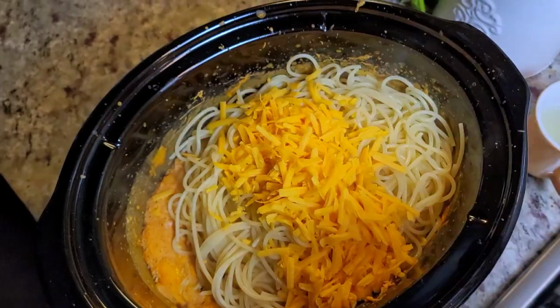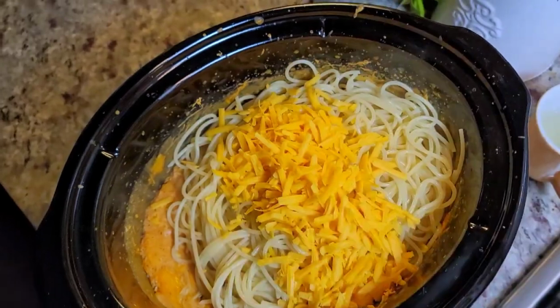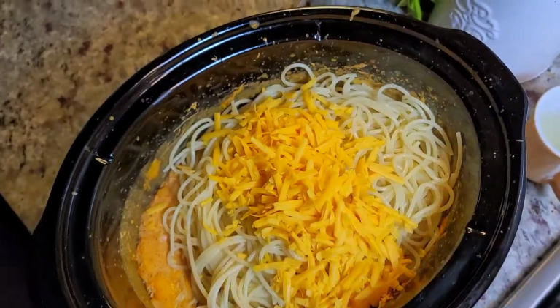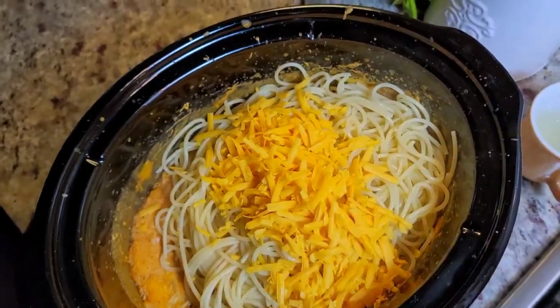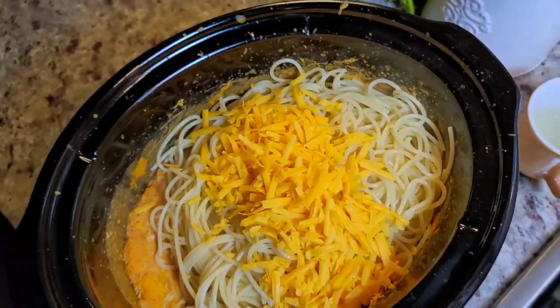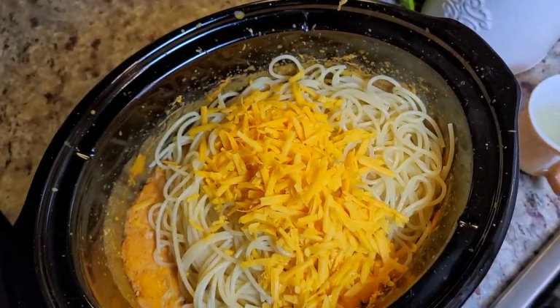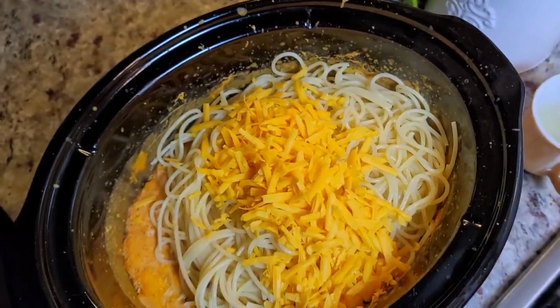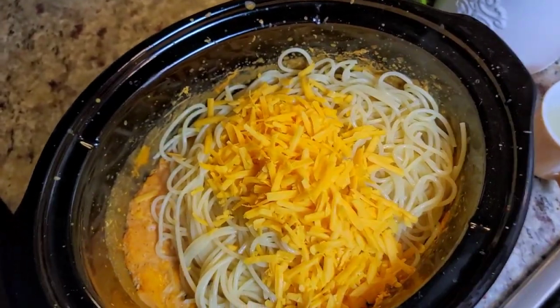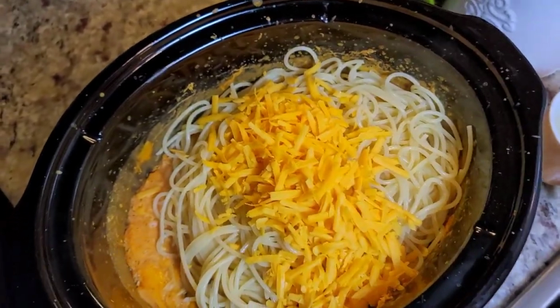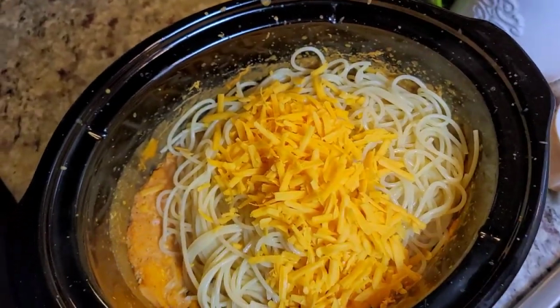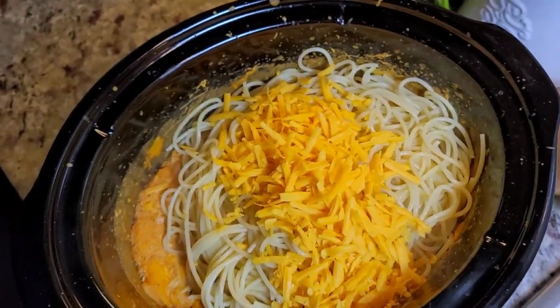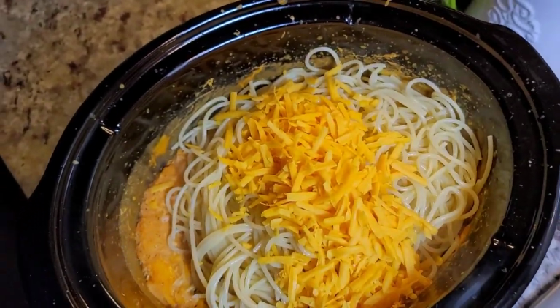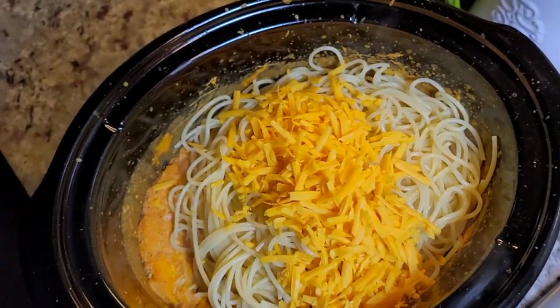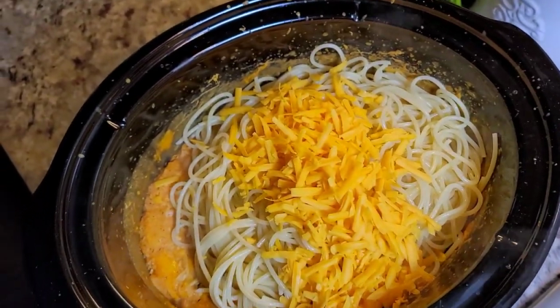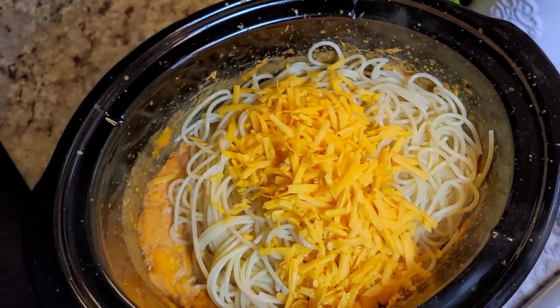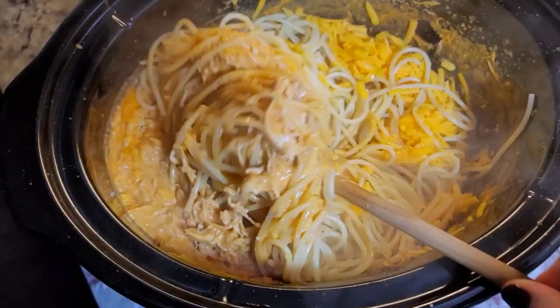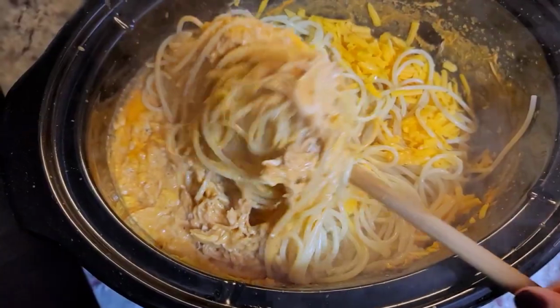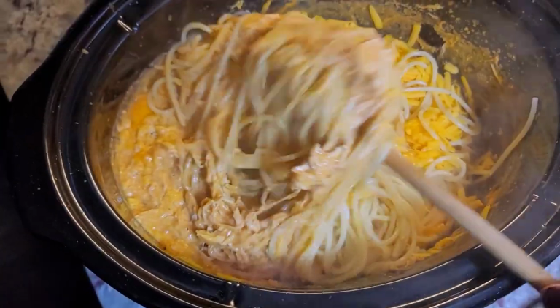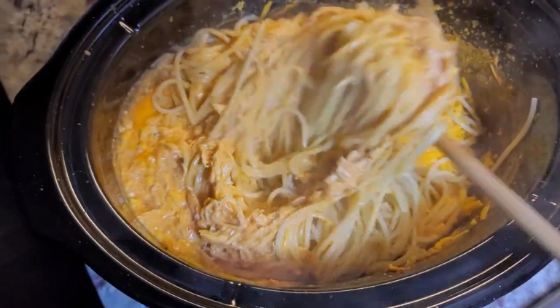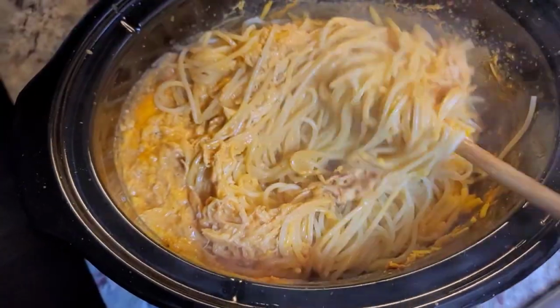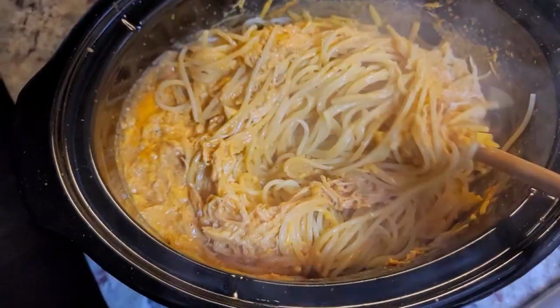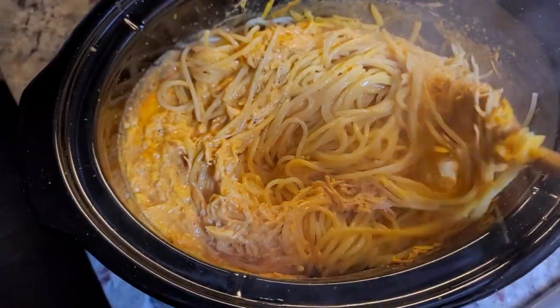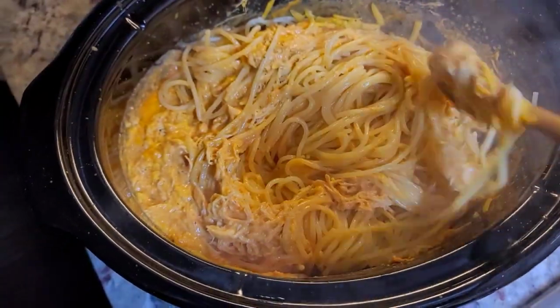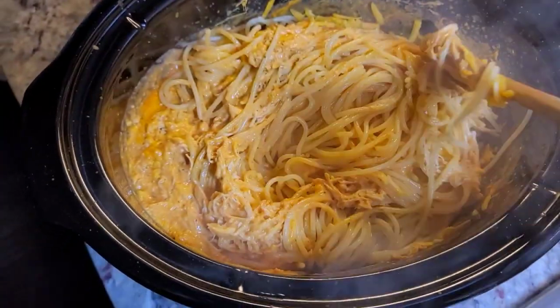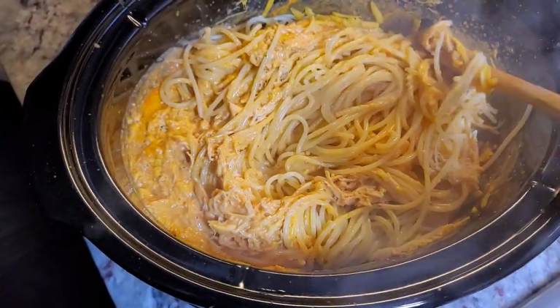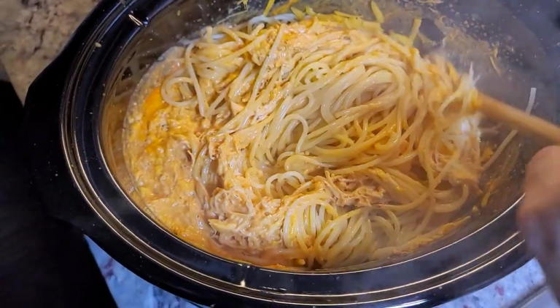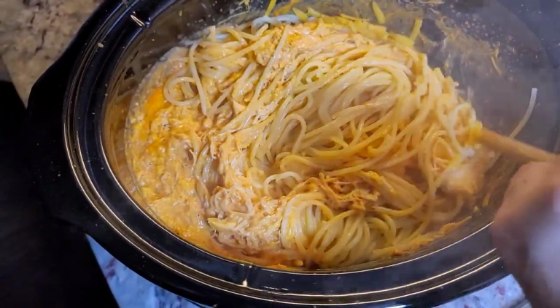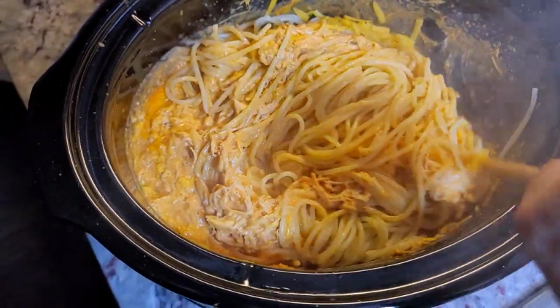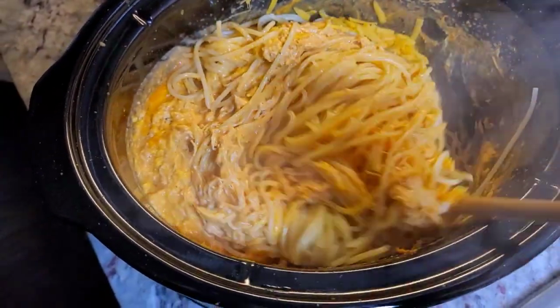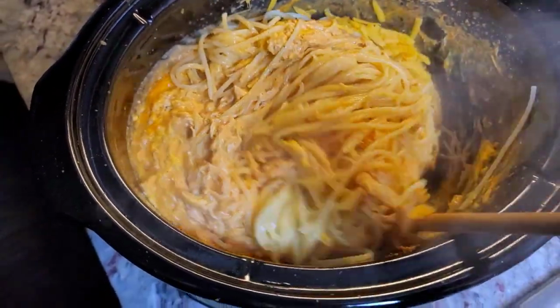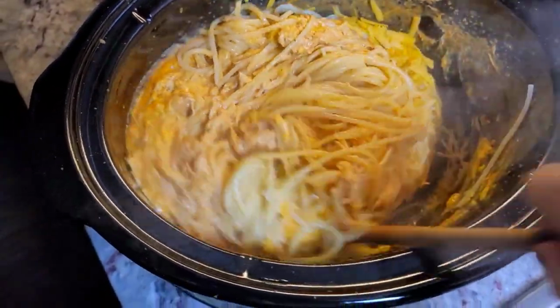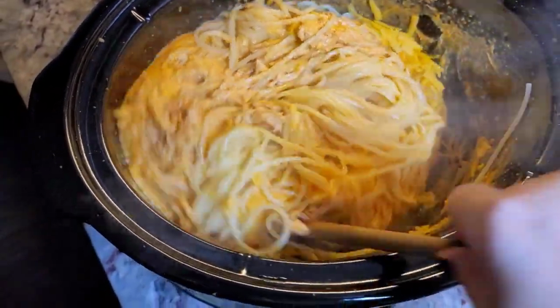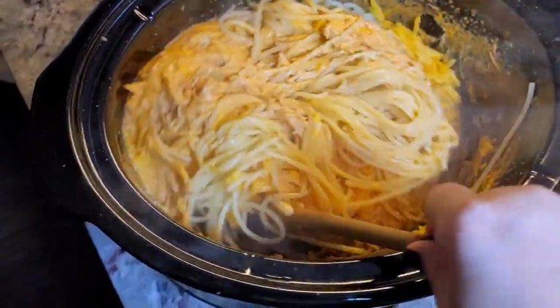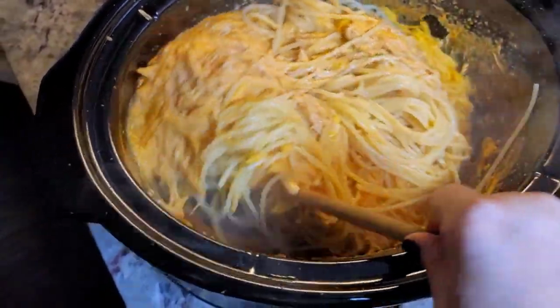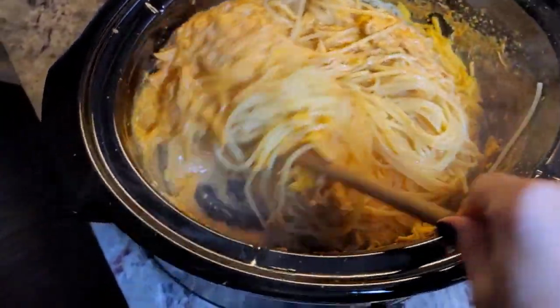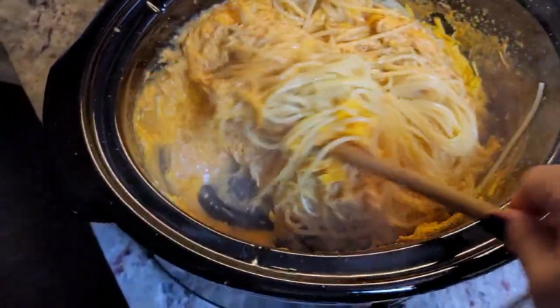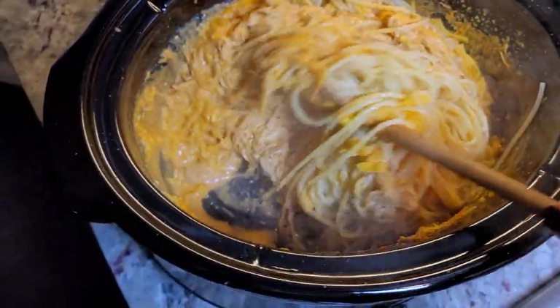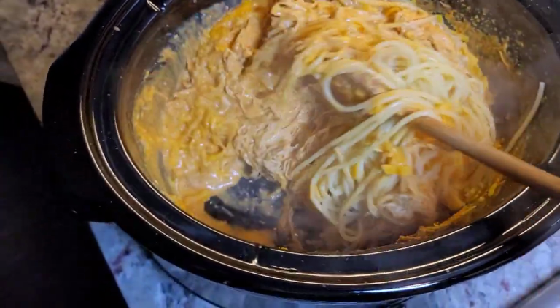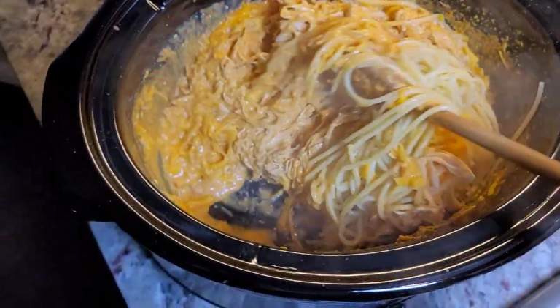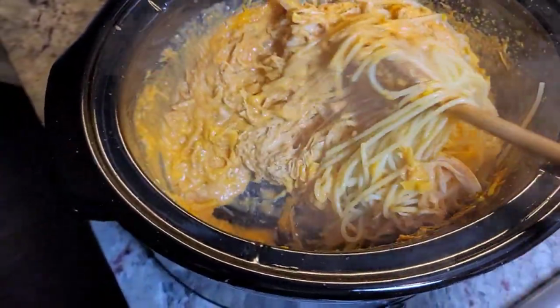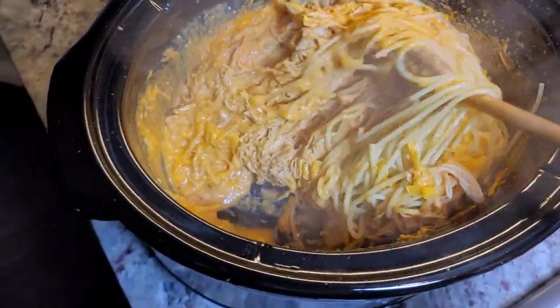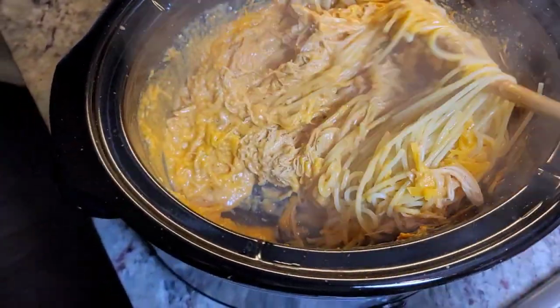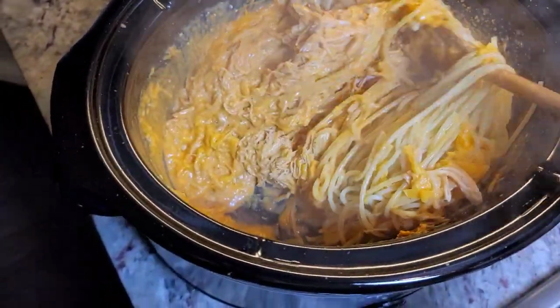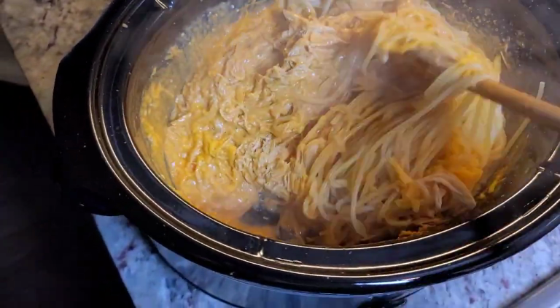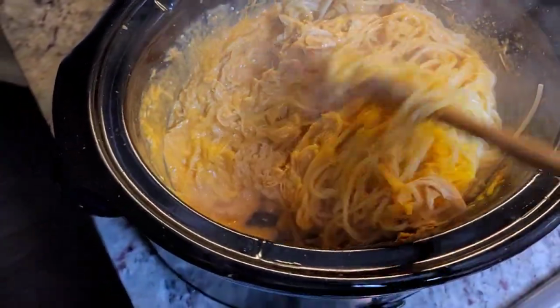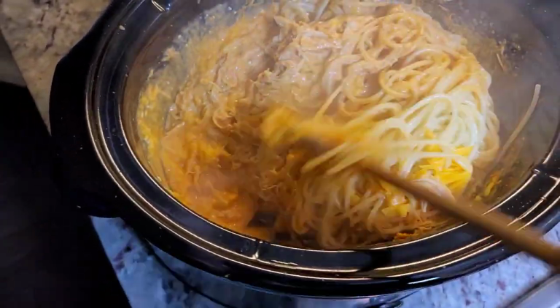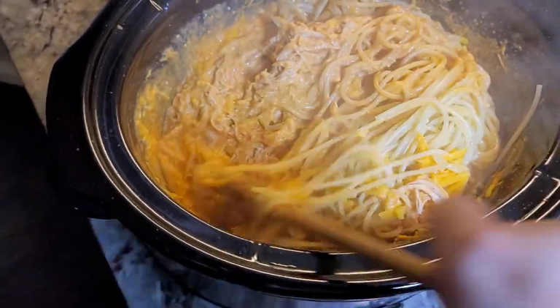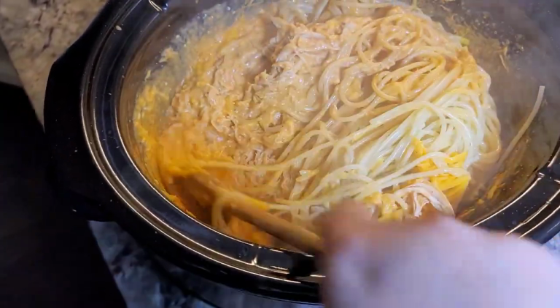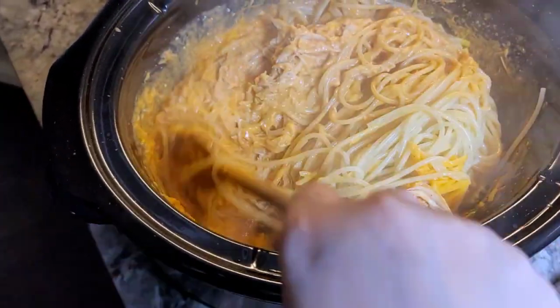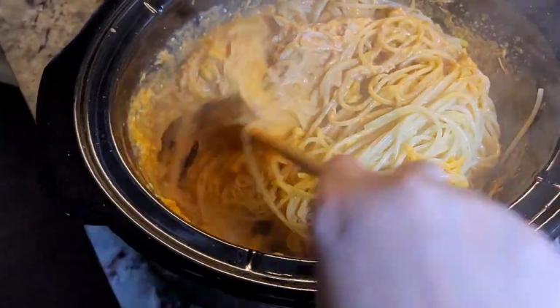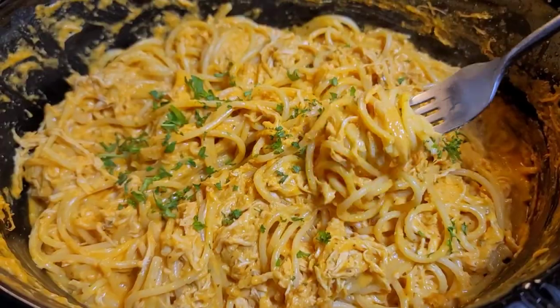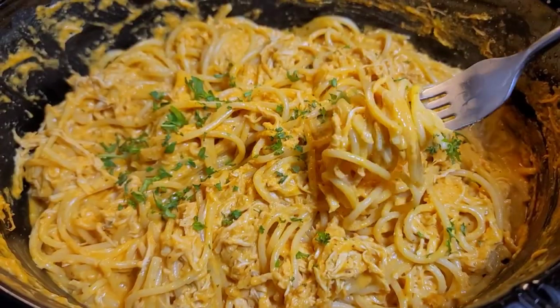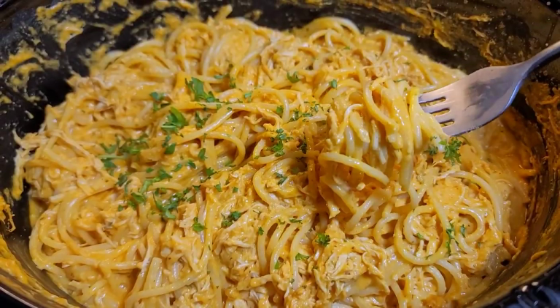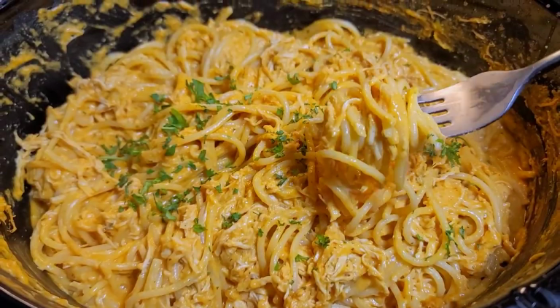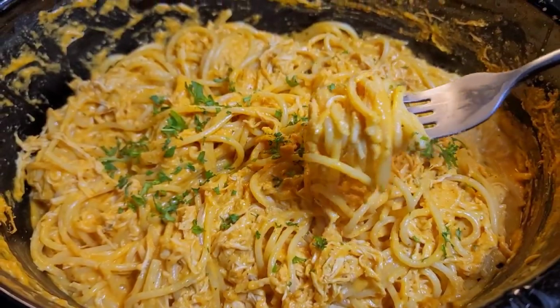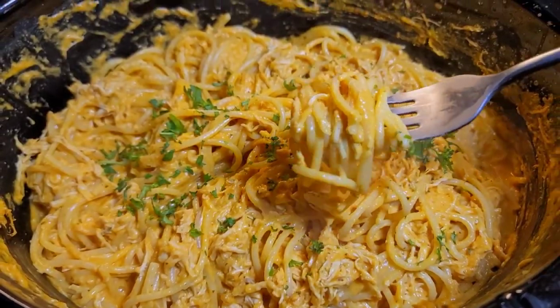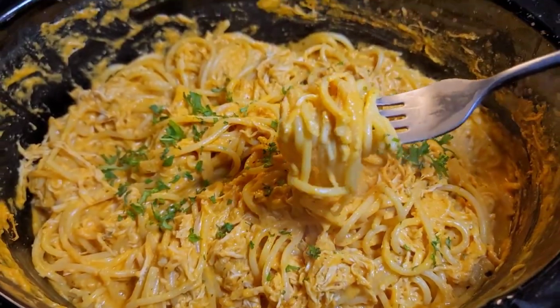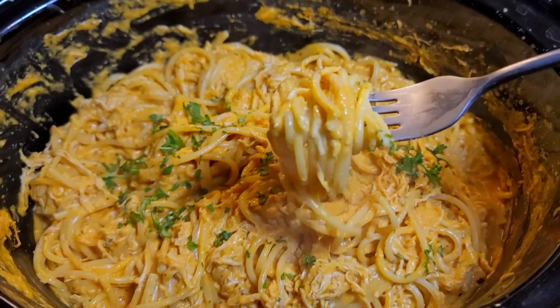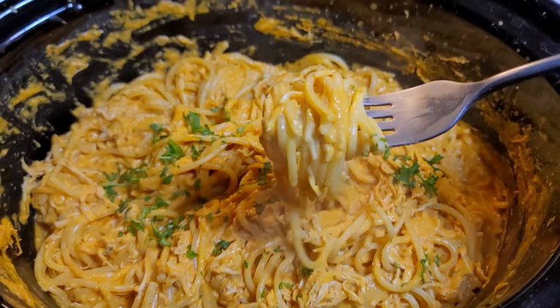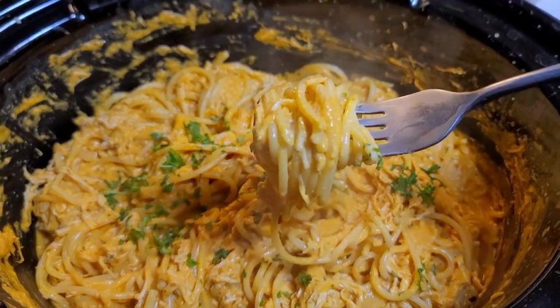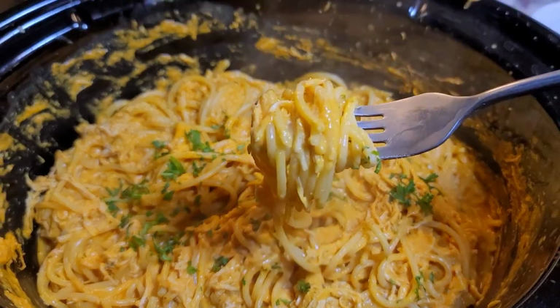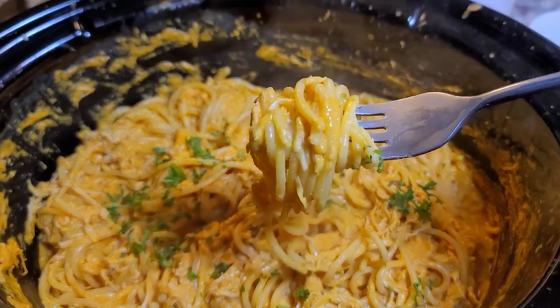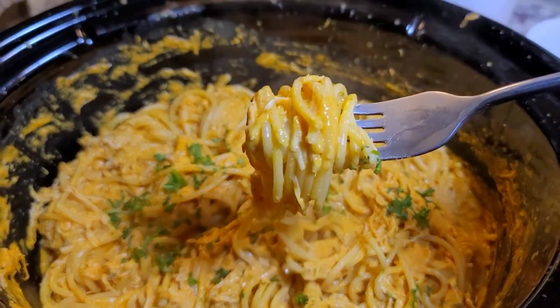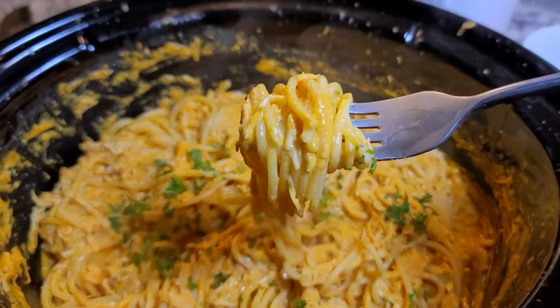Today I'm going to show you how I make buffalo chicken spaghetti in the crock pot. This is going to be good.